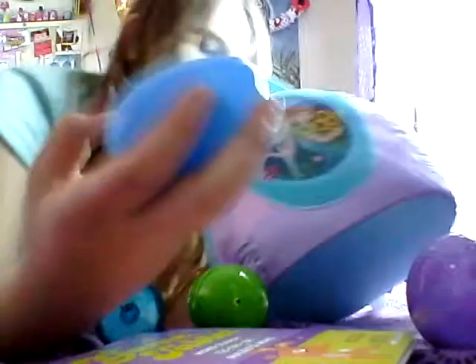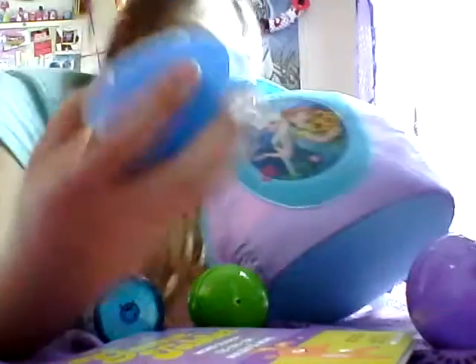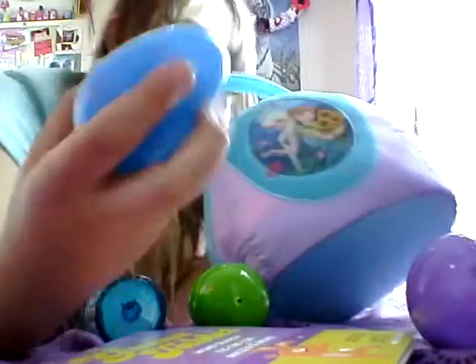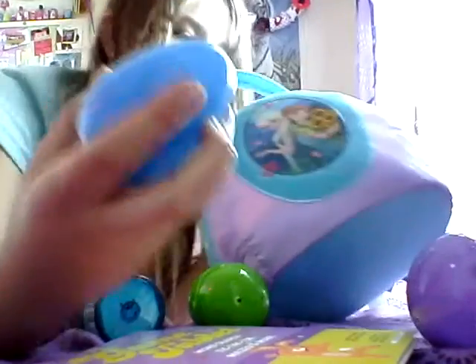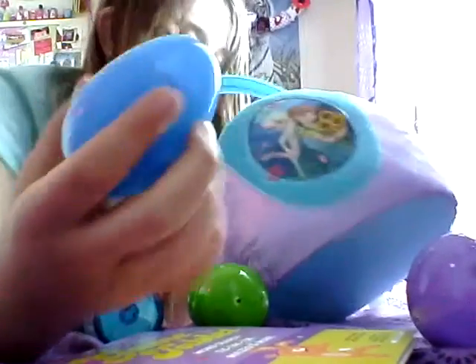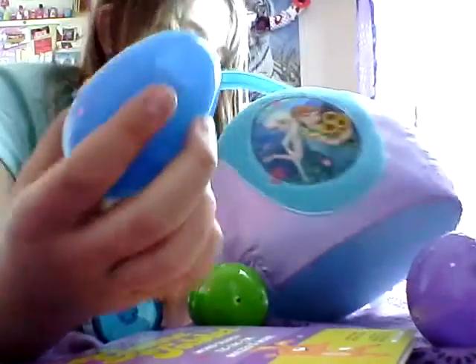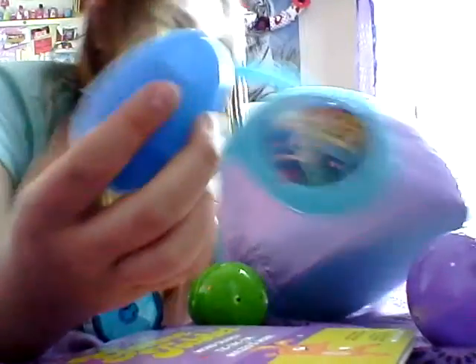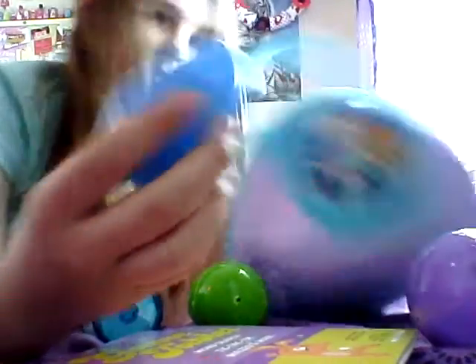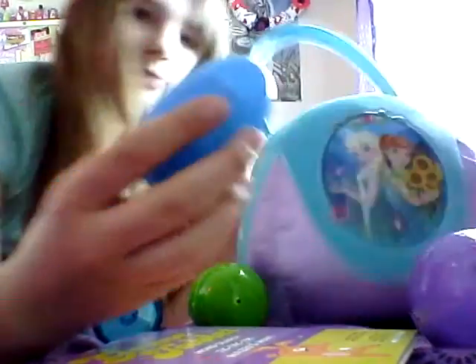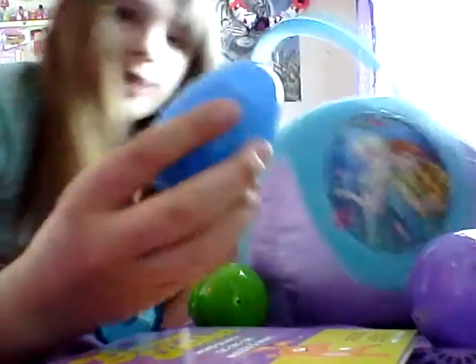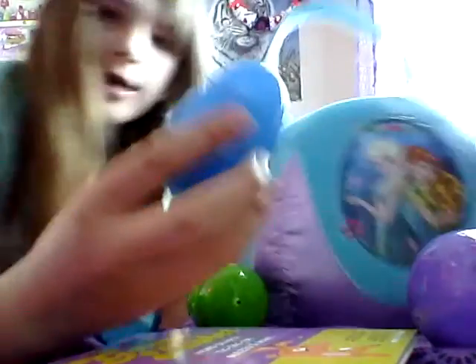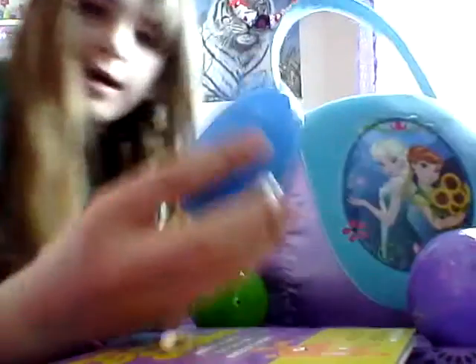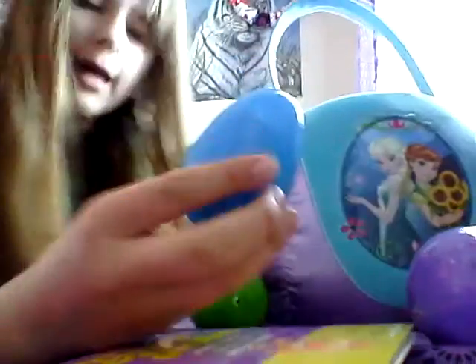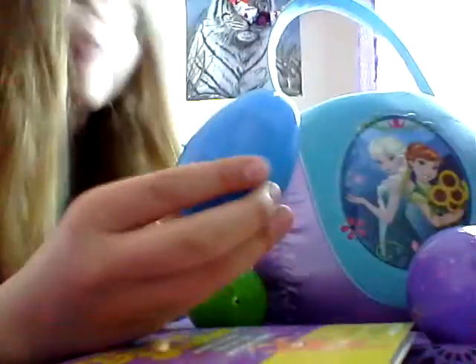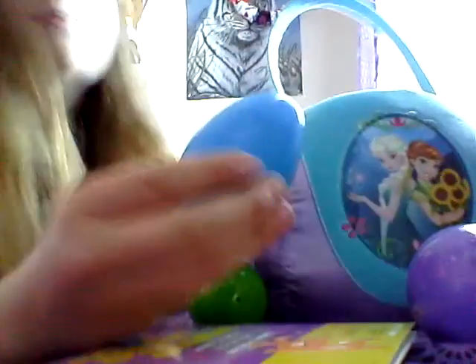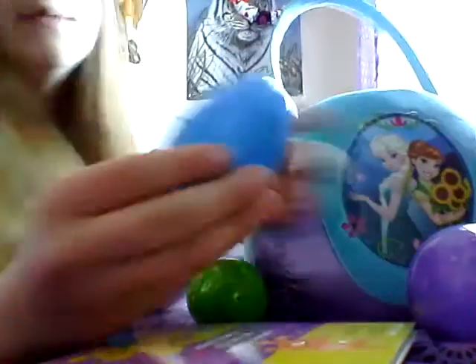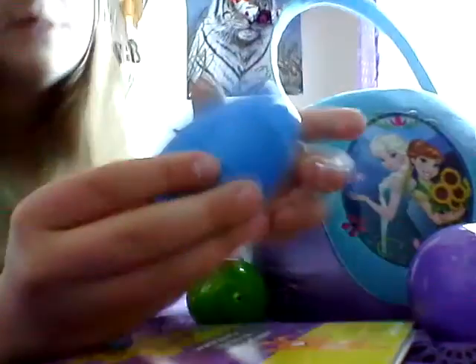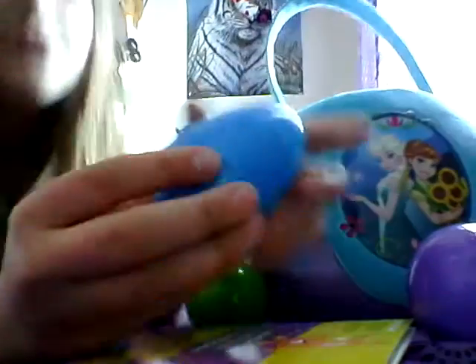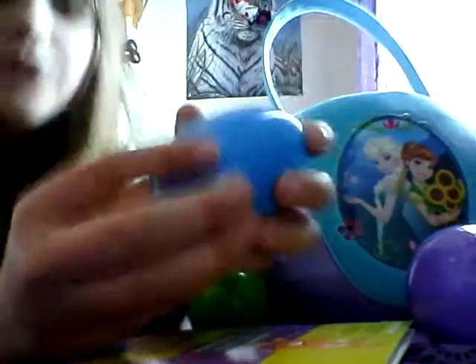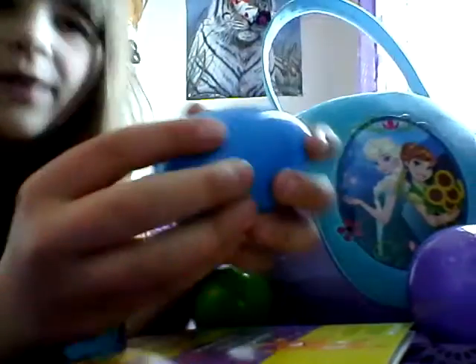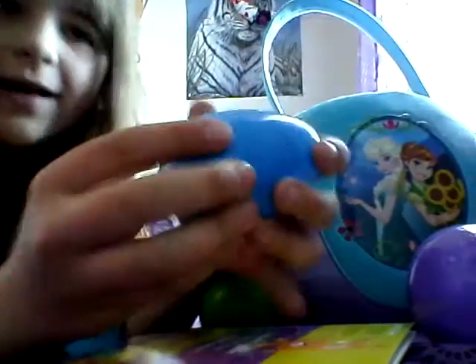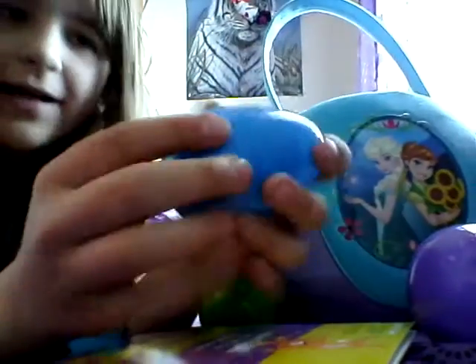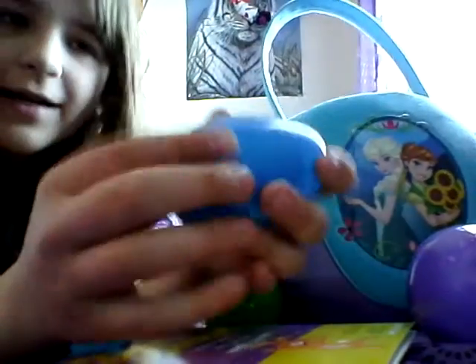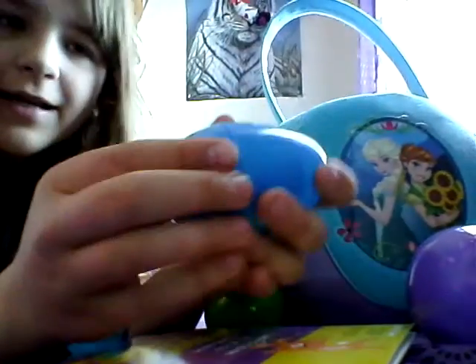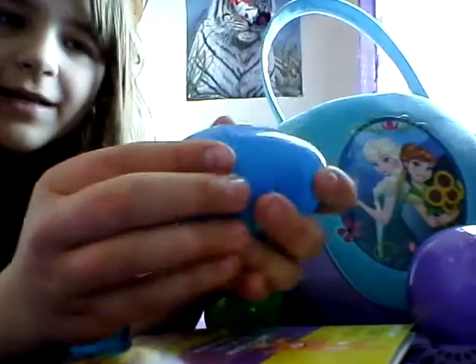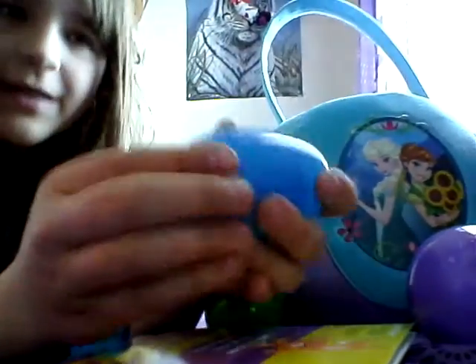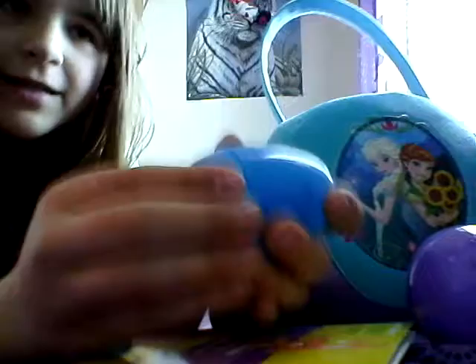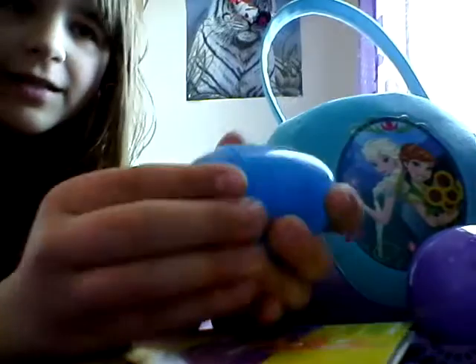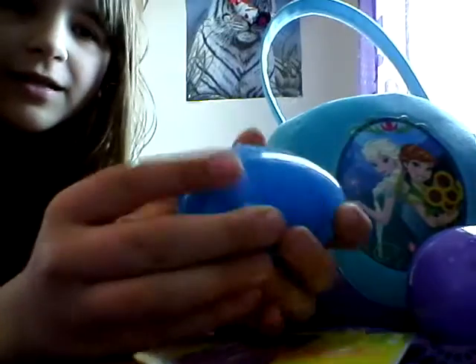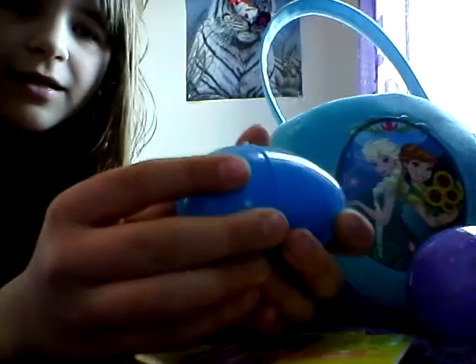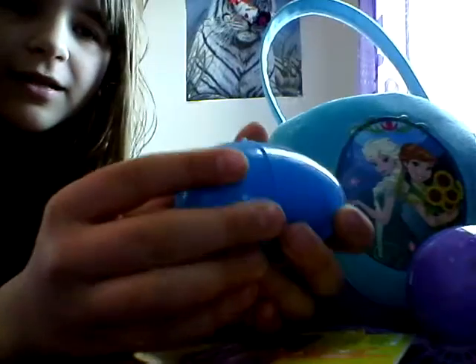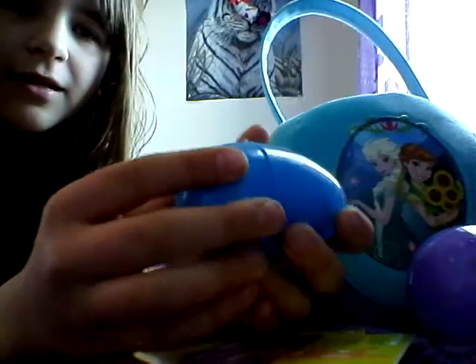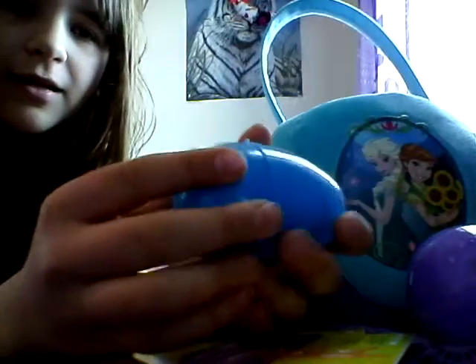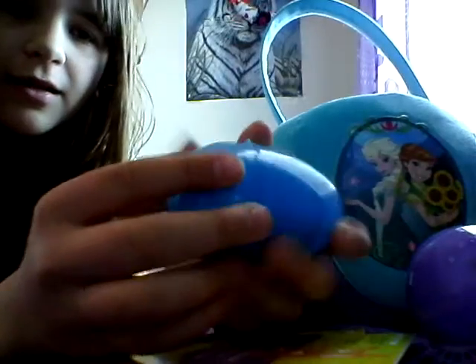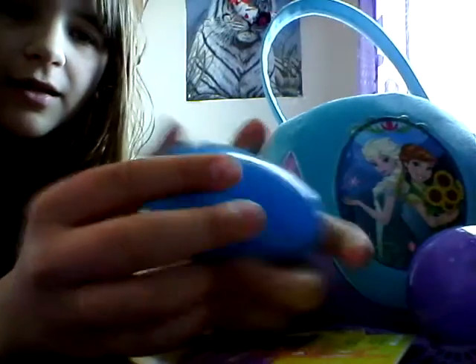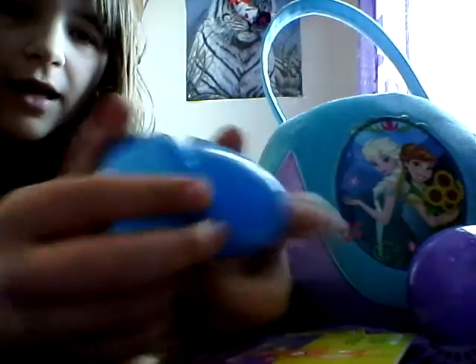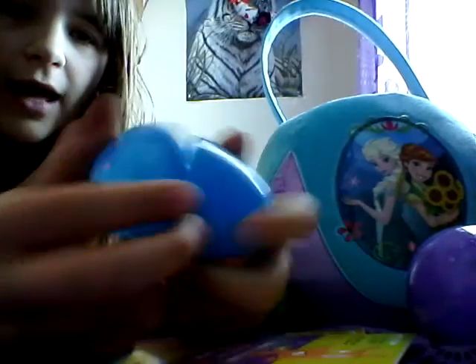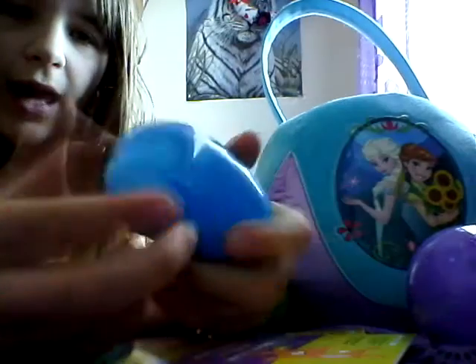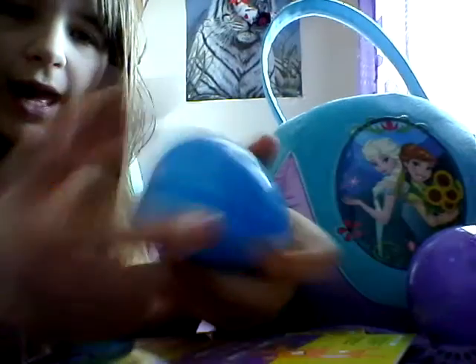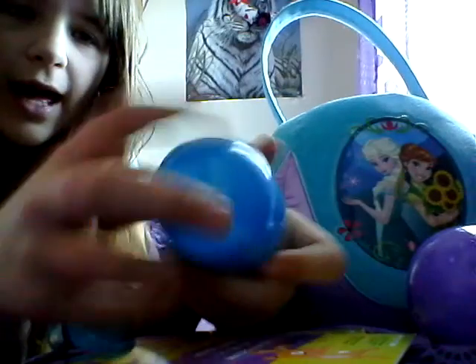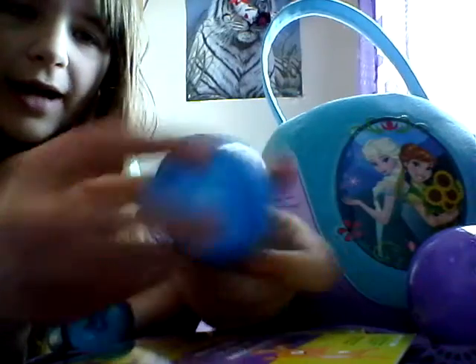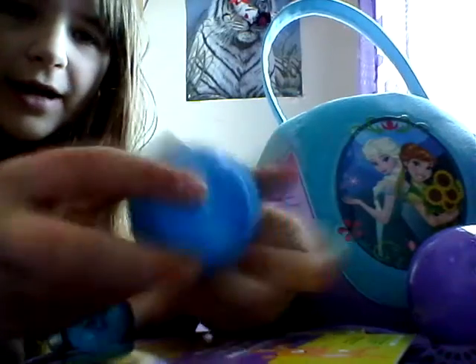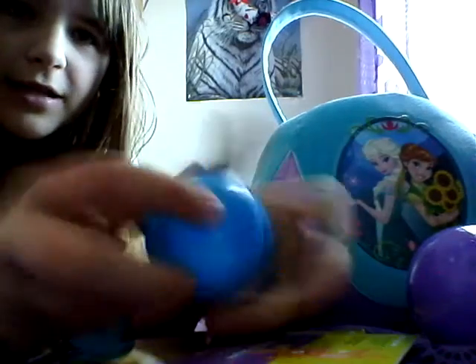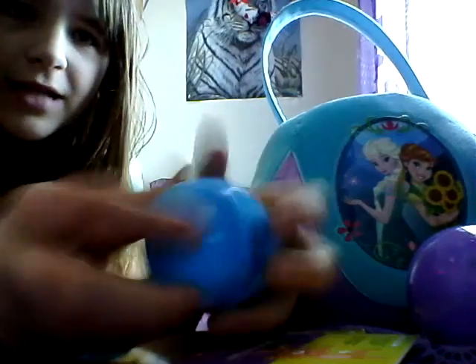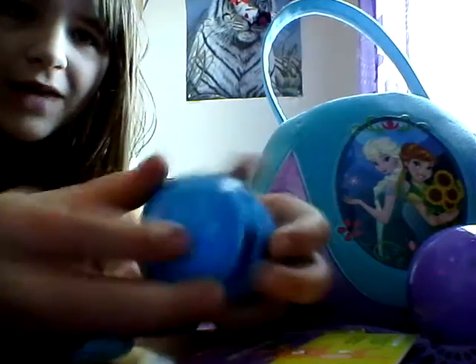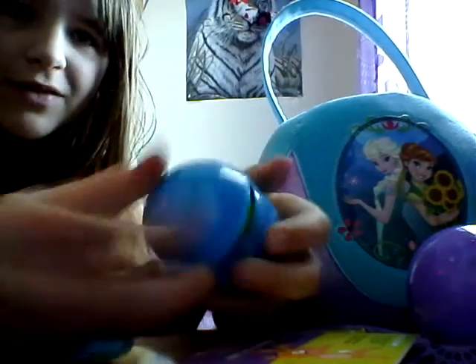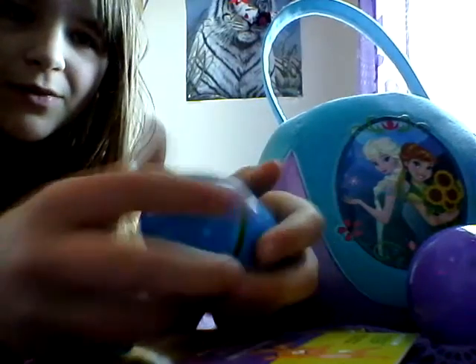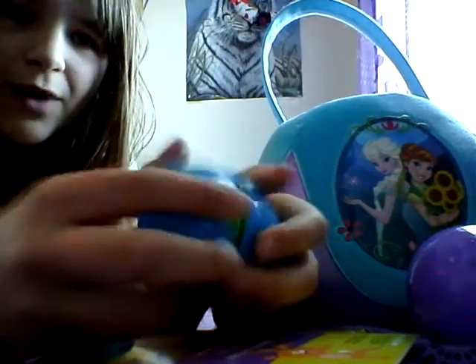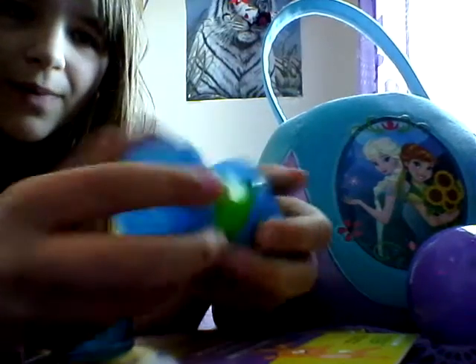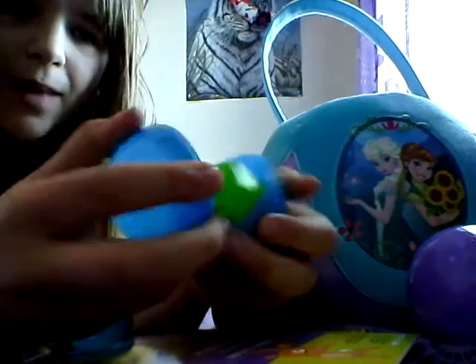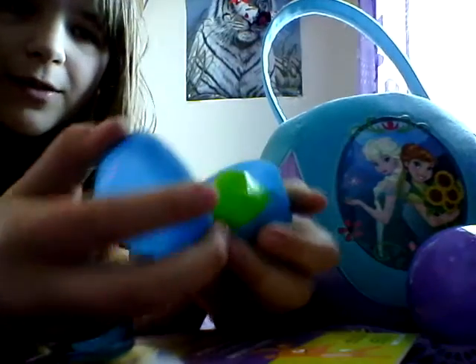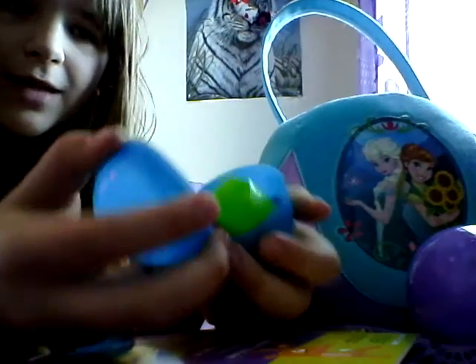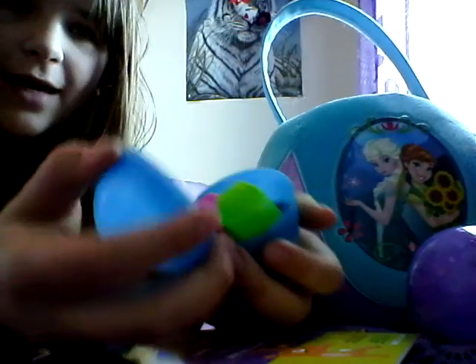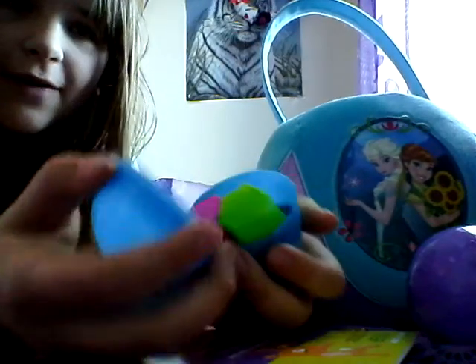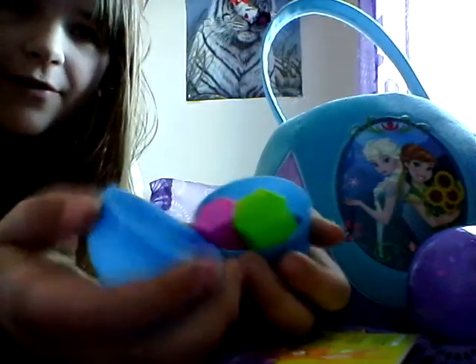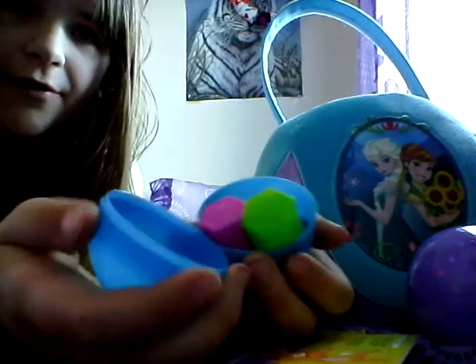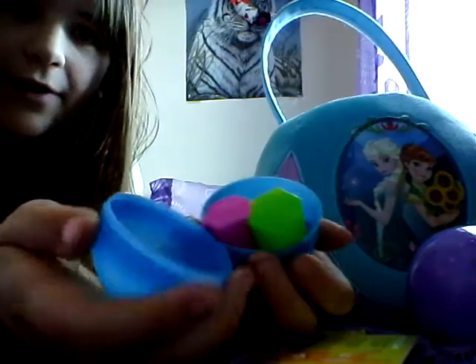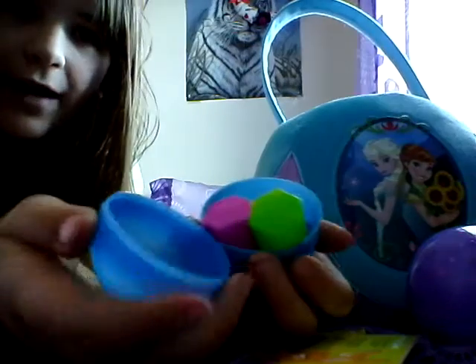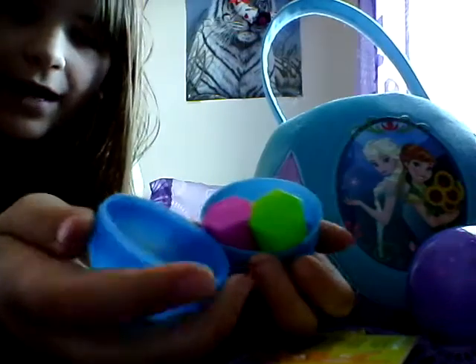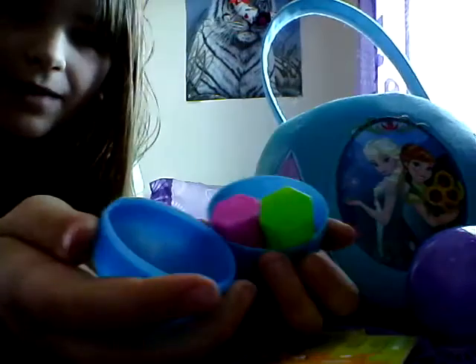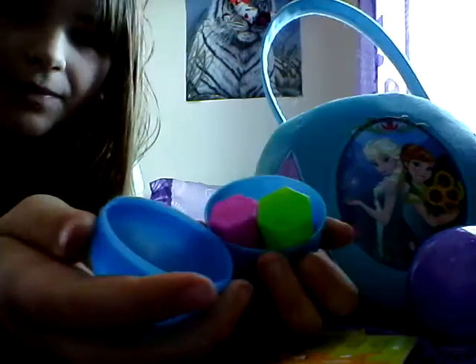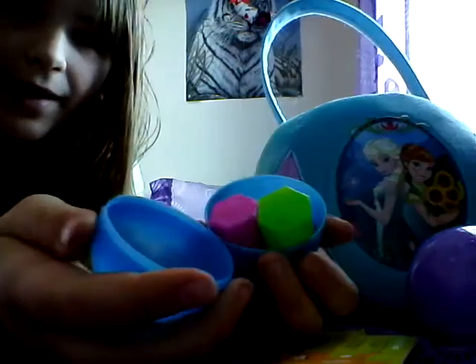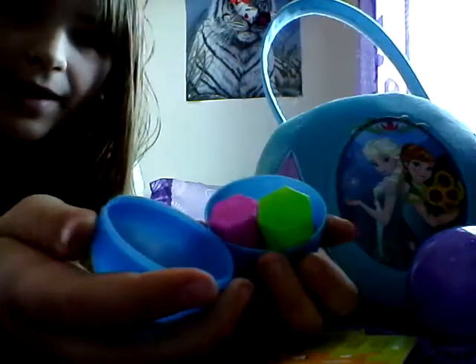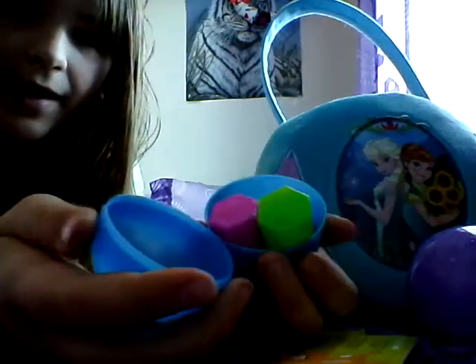This is the last egg — a blue one — and I just have some more bubbles. I have a green and pink.